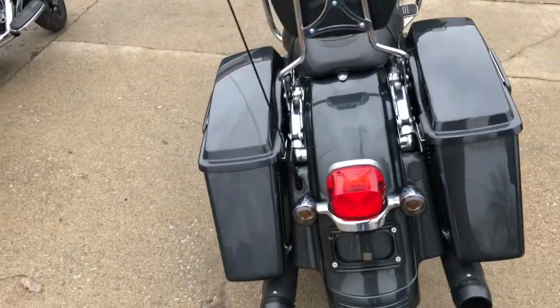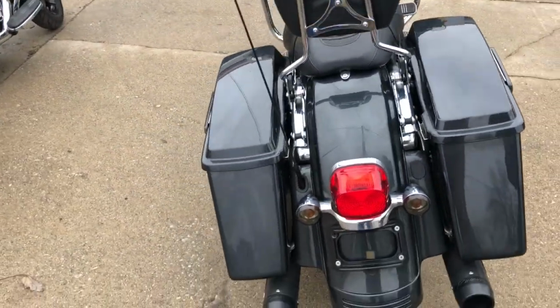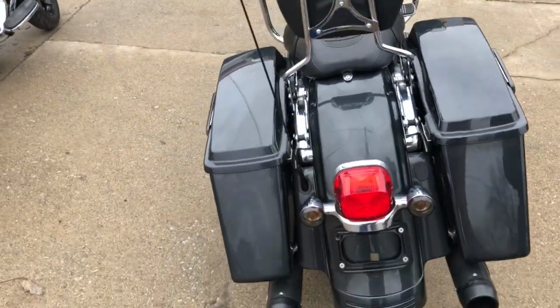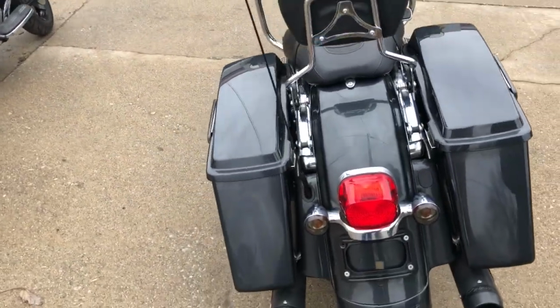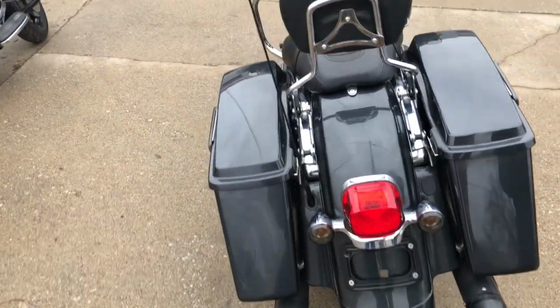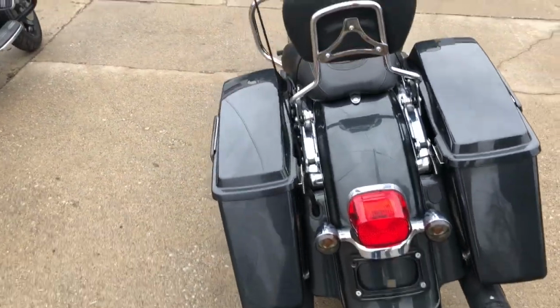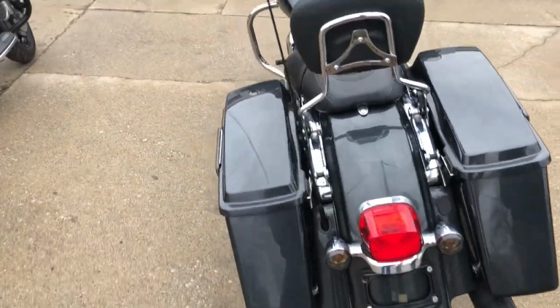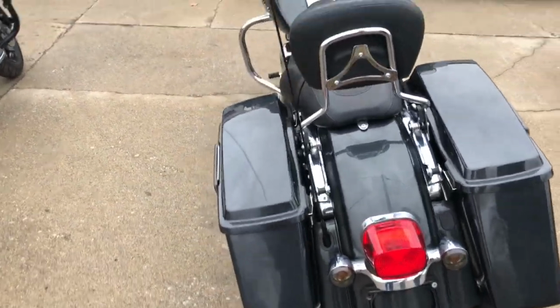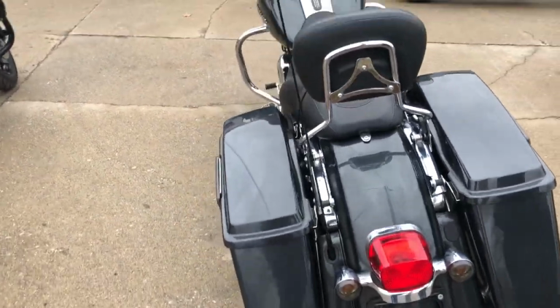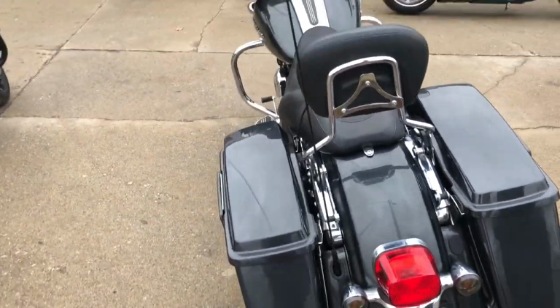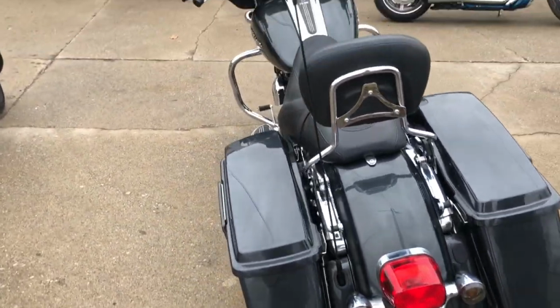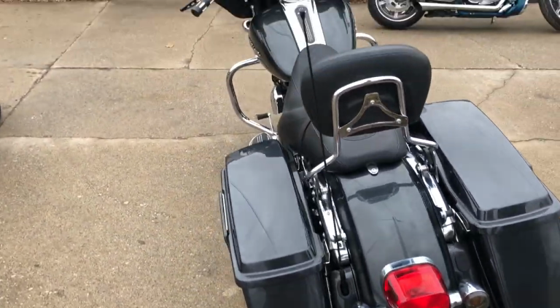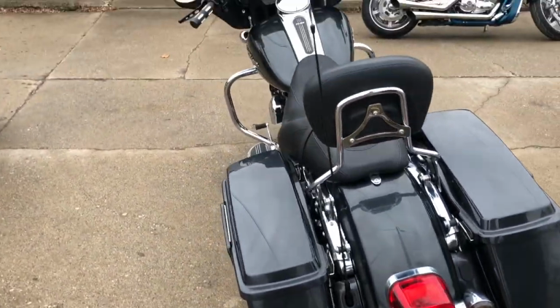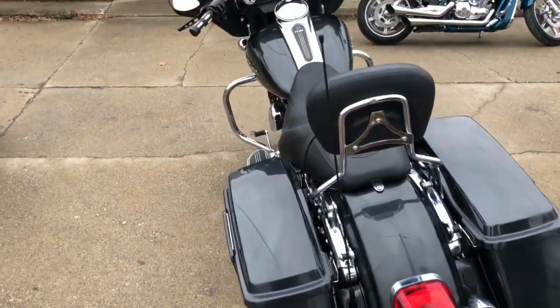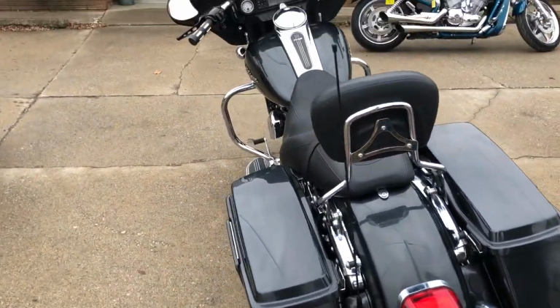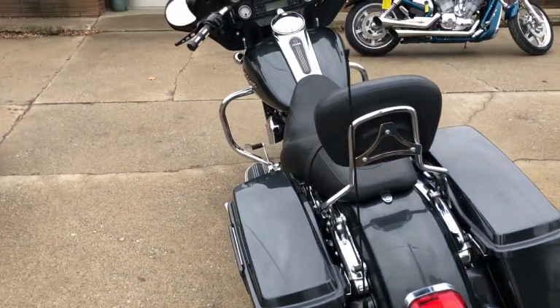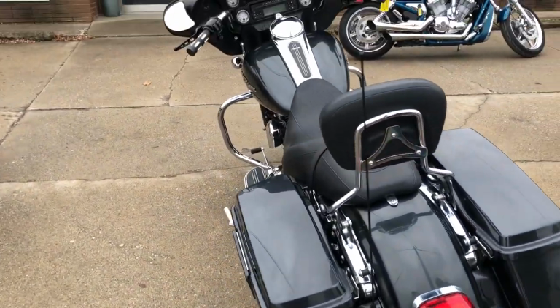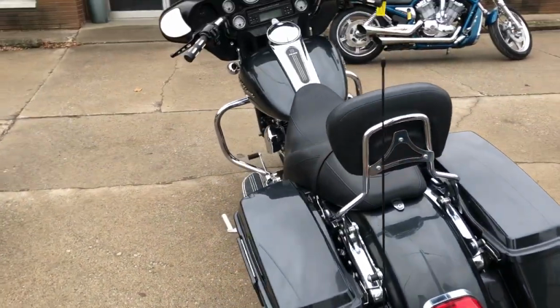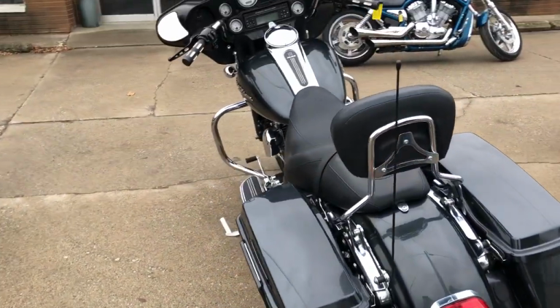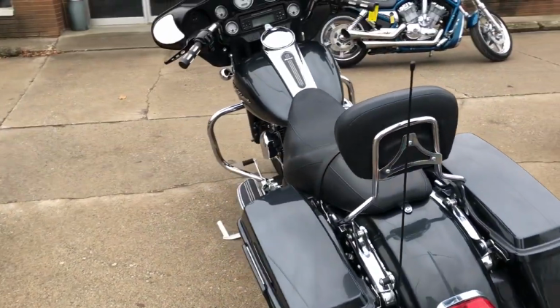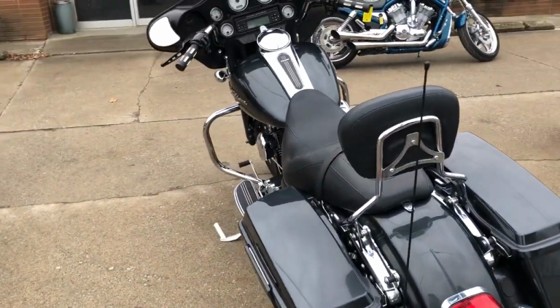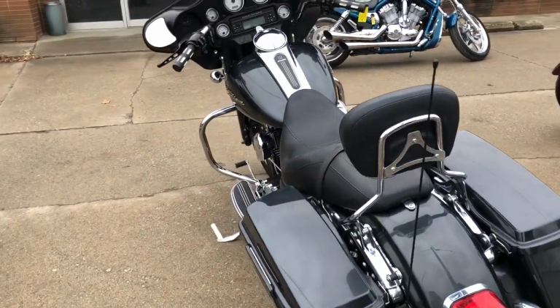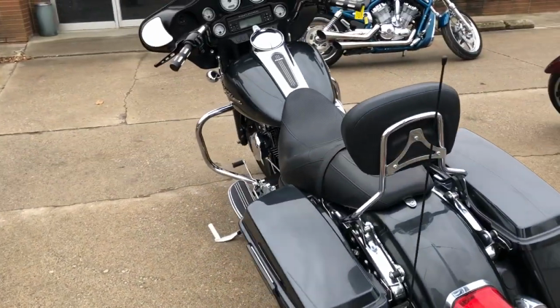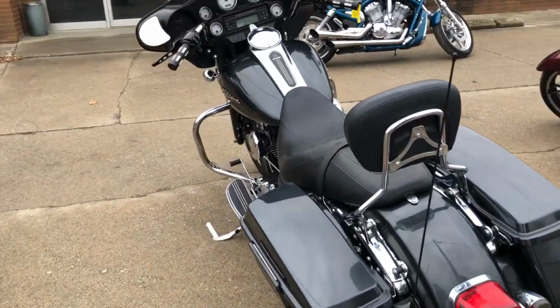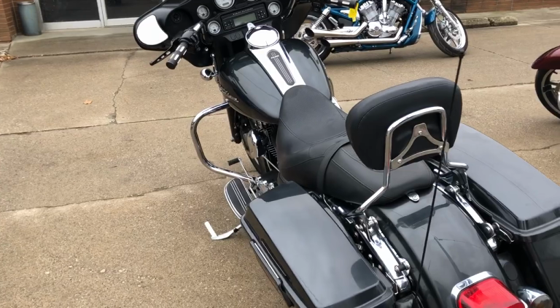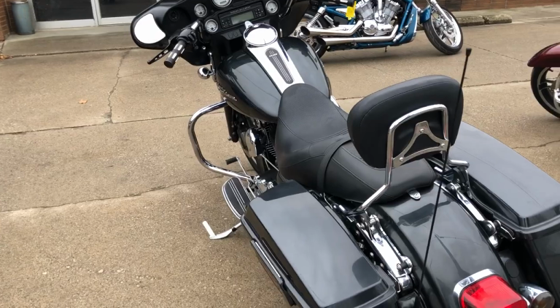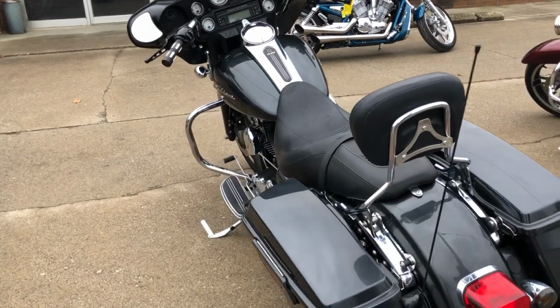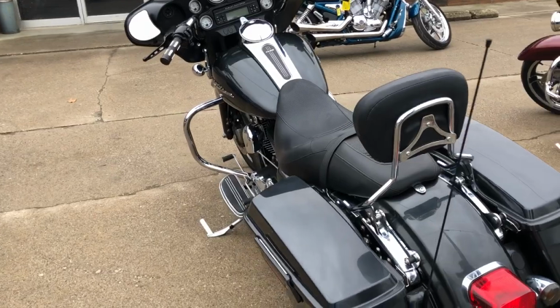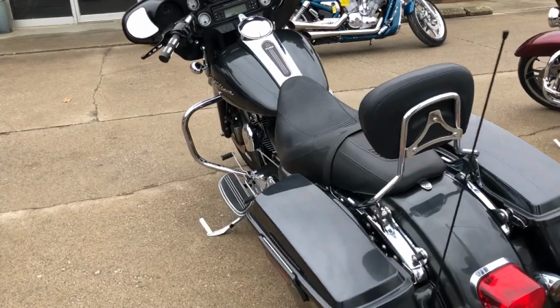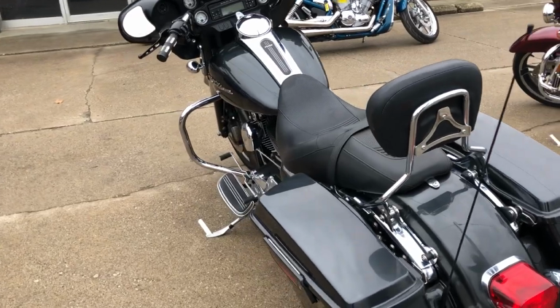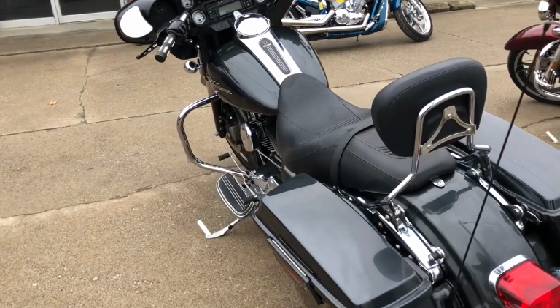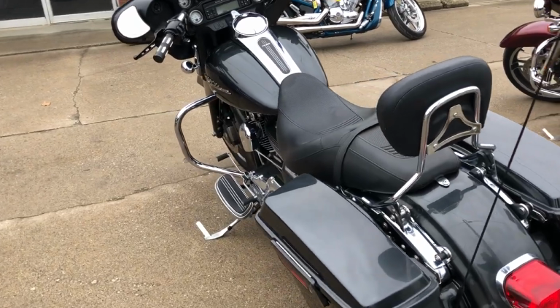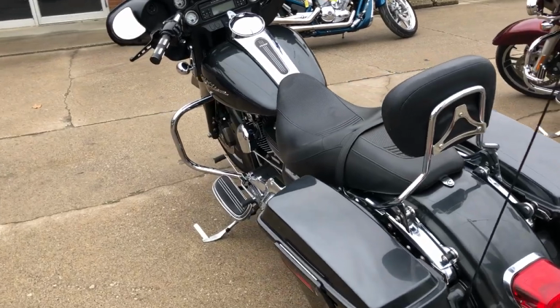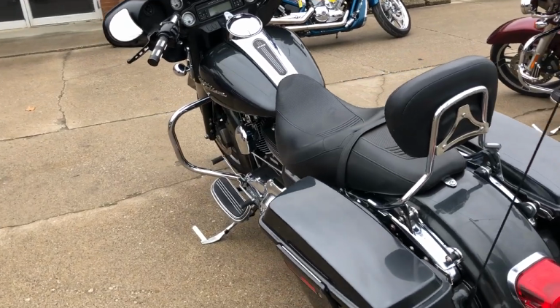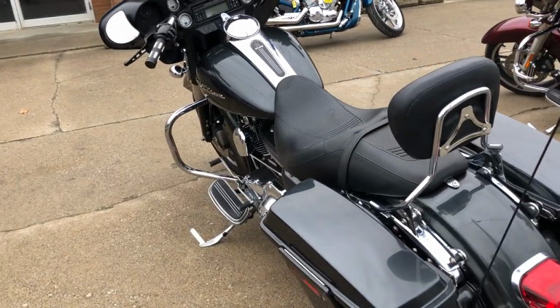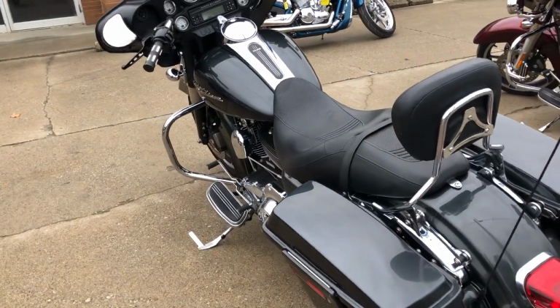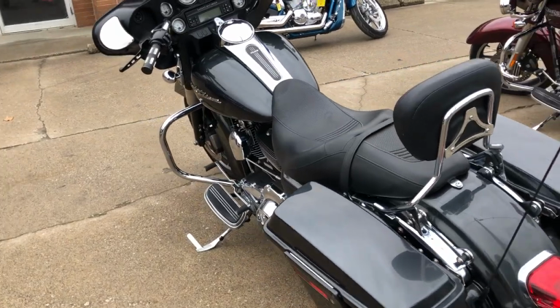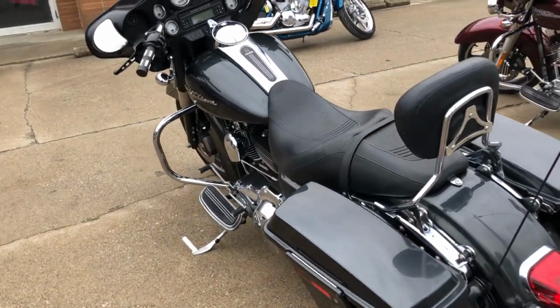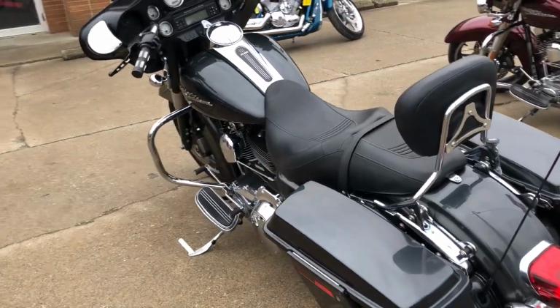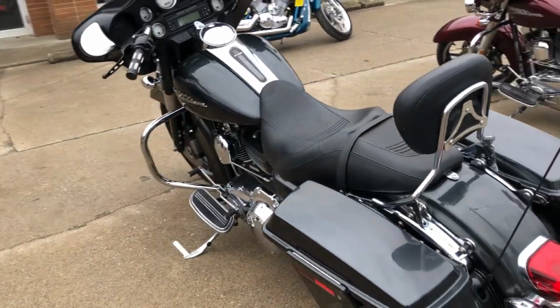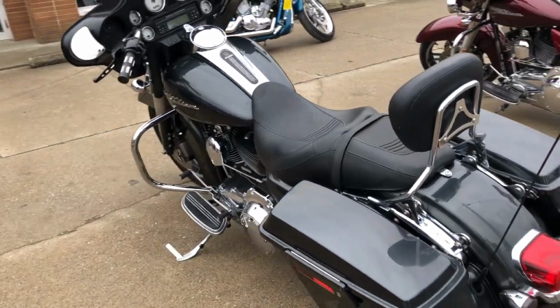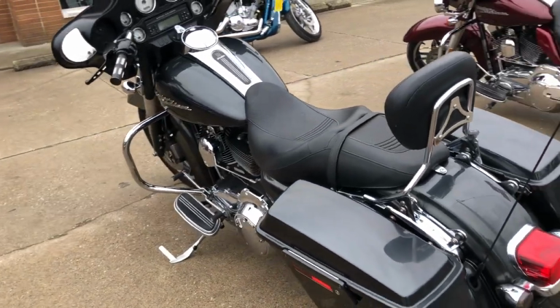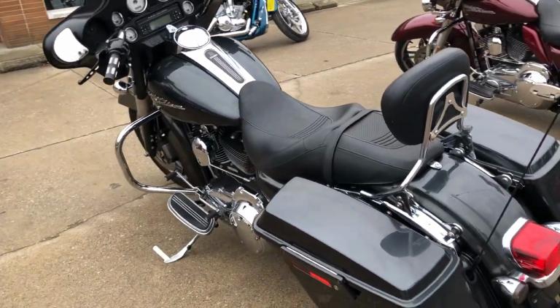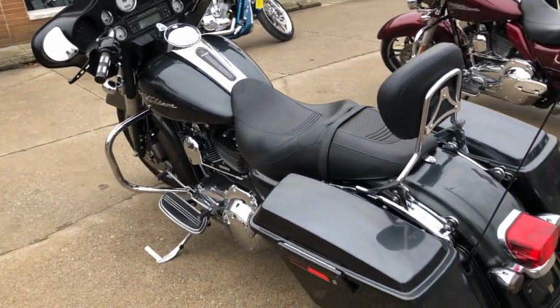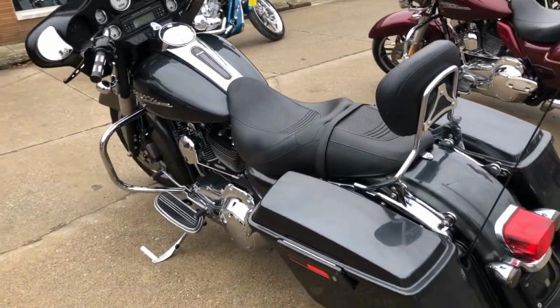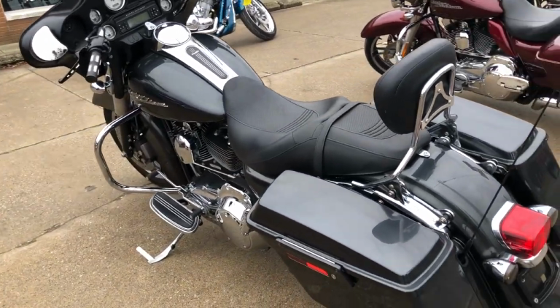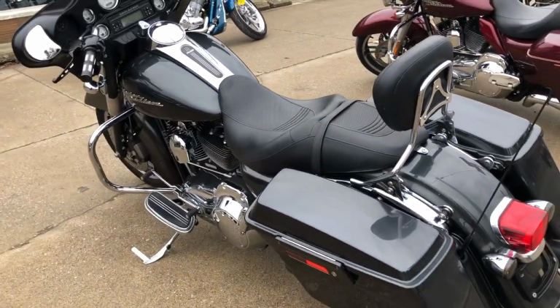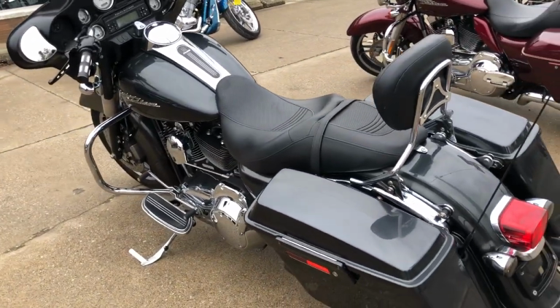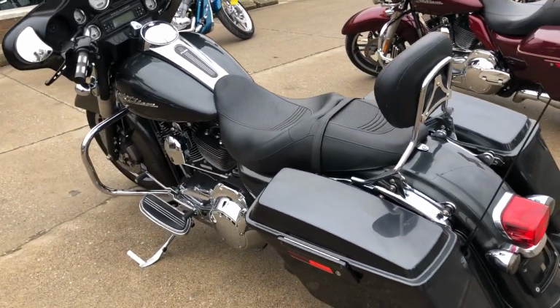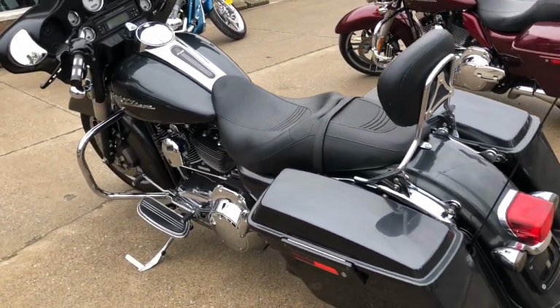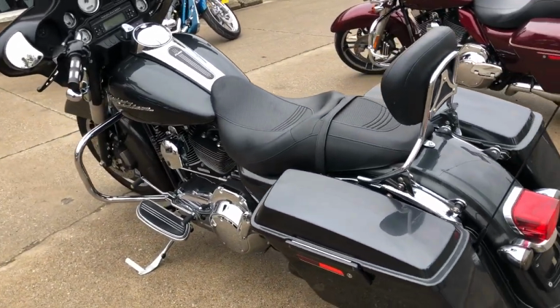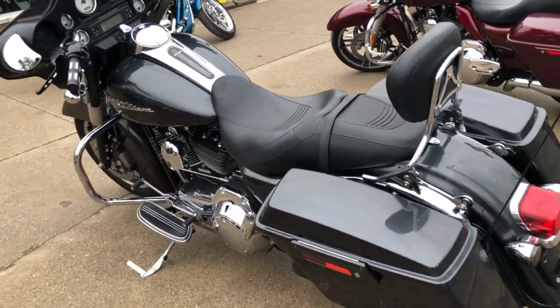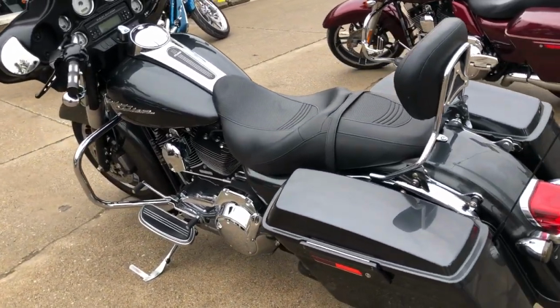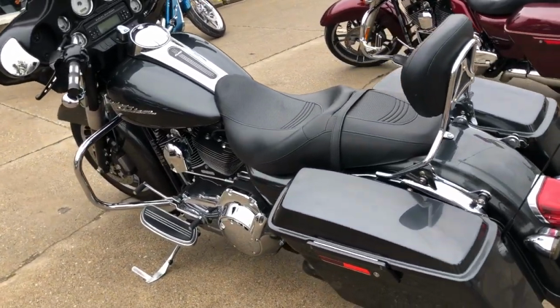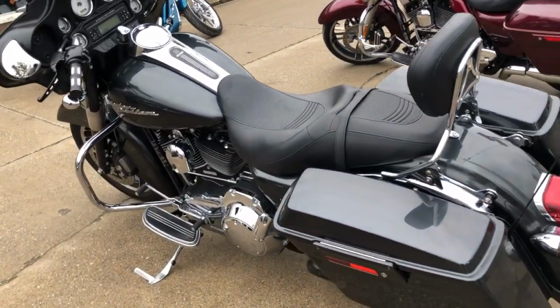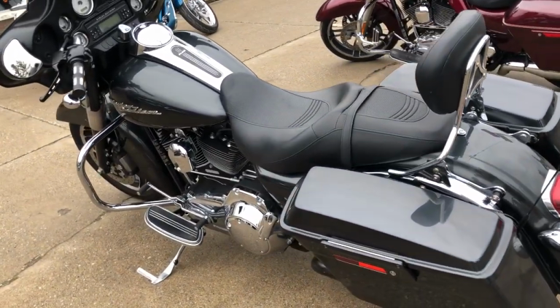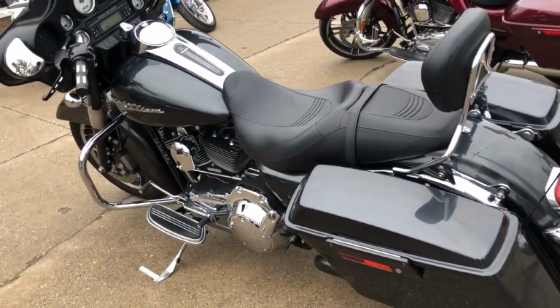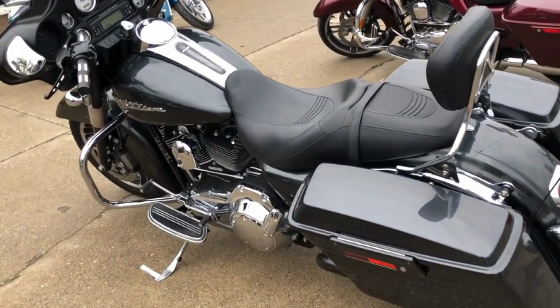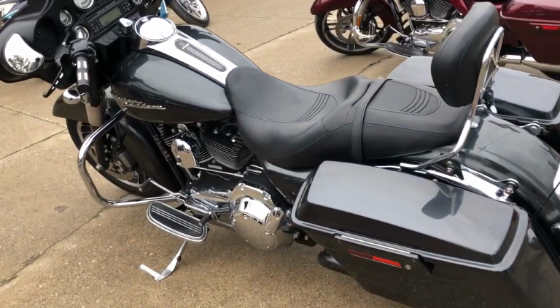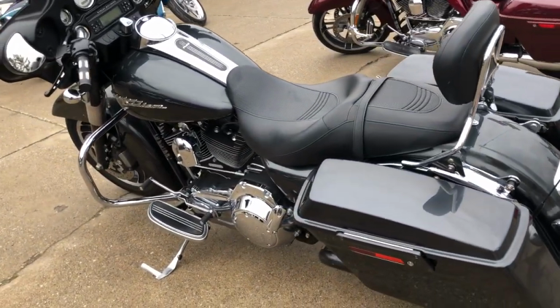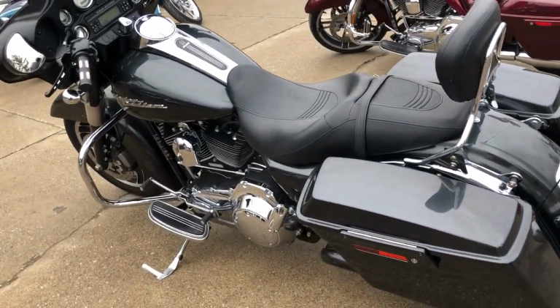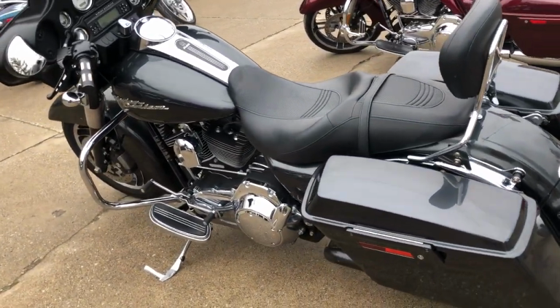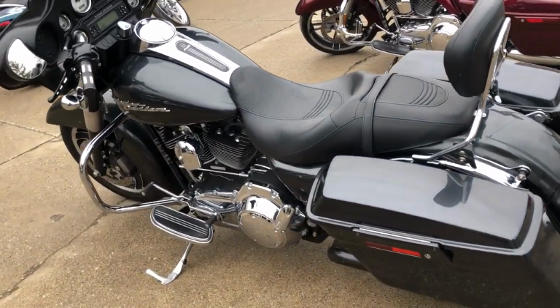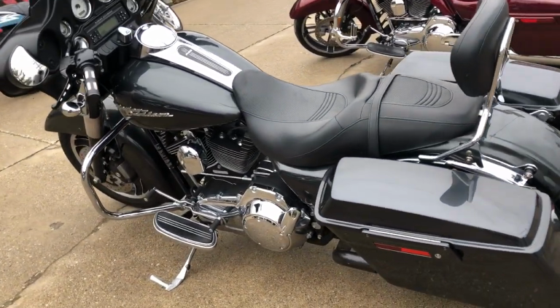It was just serviced at the dealership, inspected, all fluids changed, and ready to ride. This is a great bike for the money.